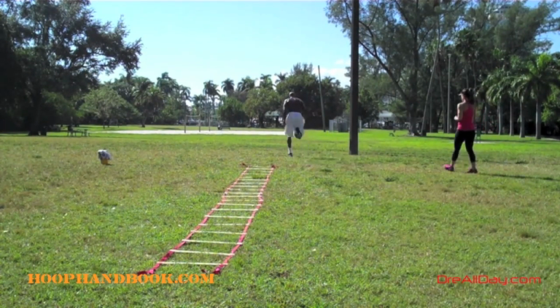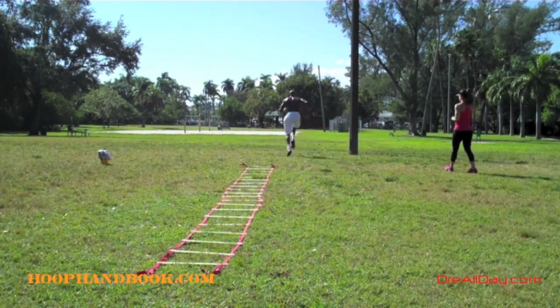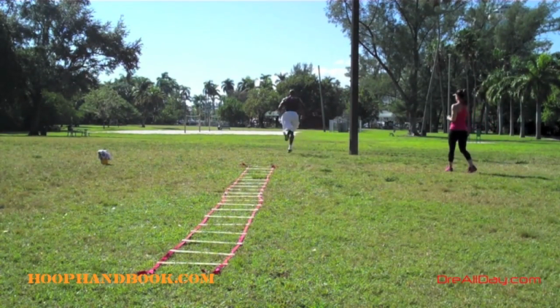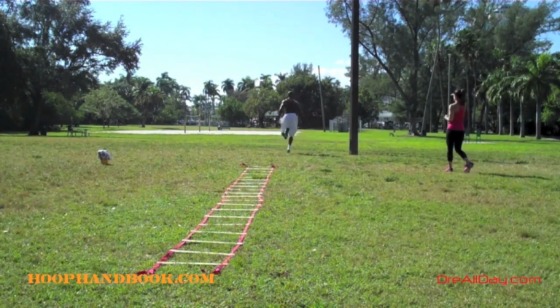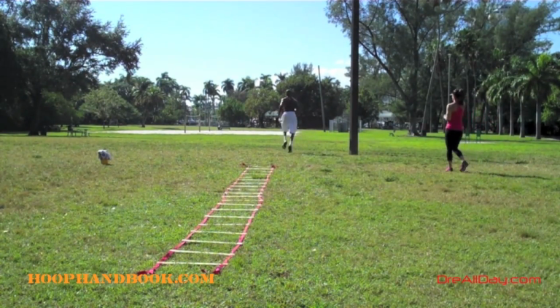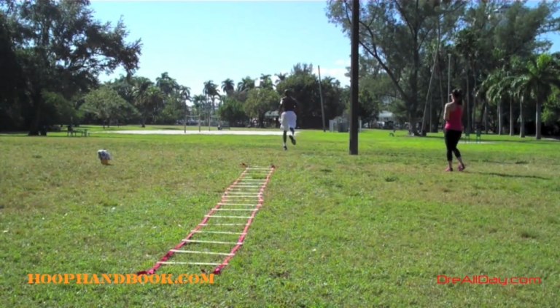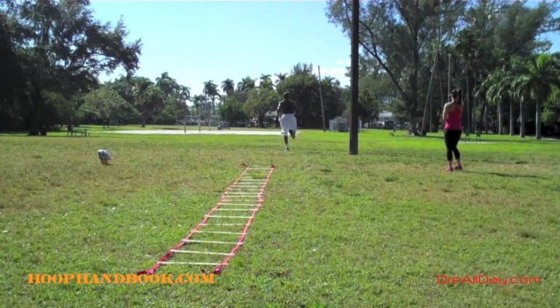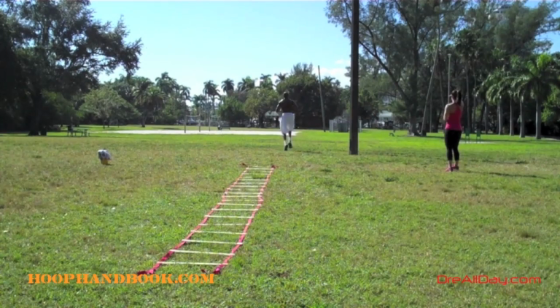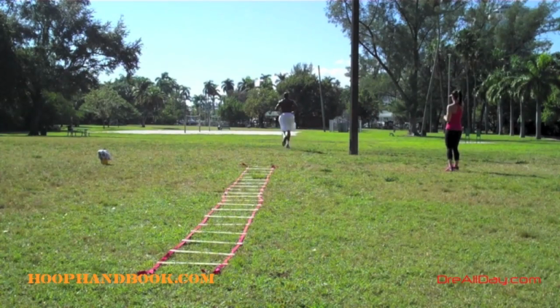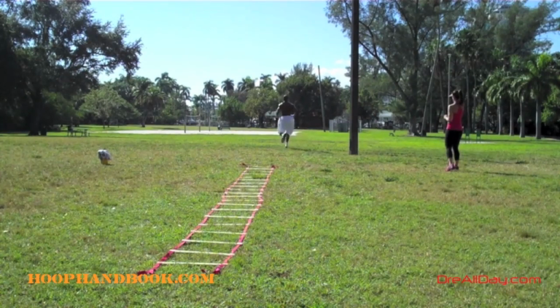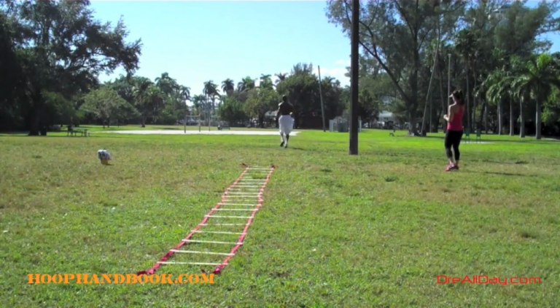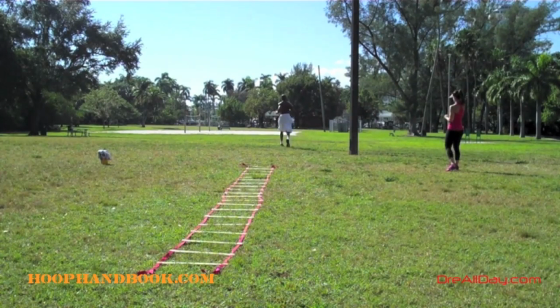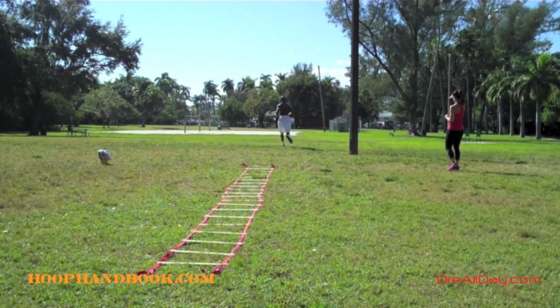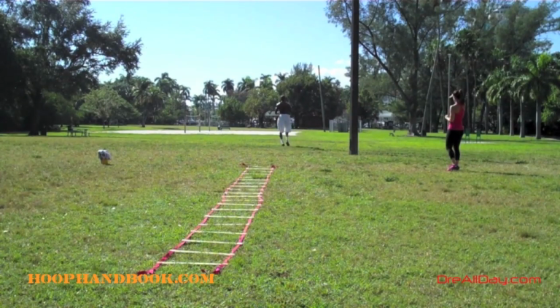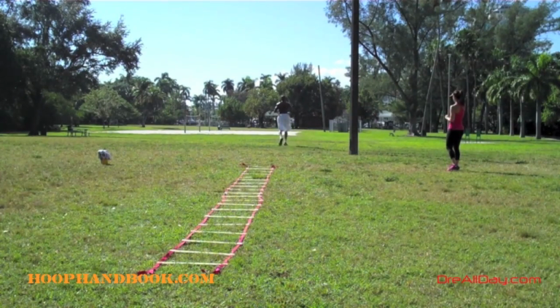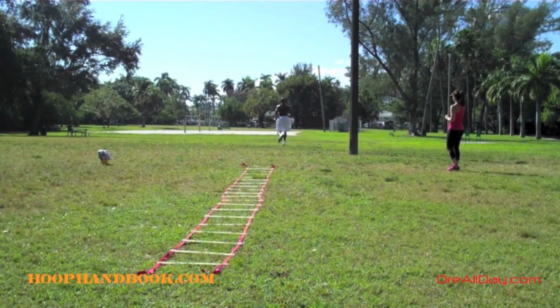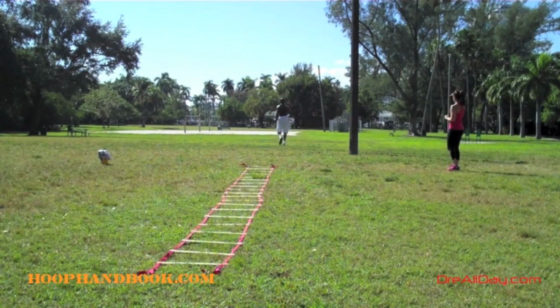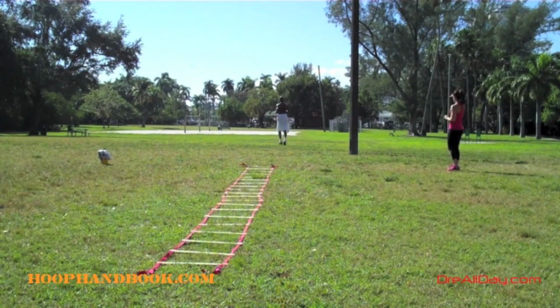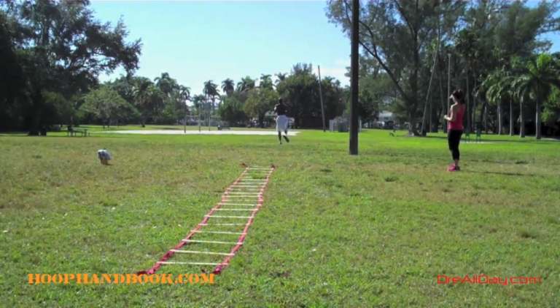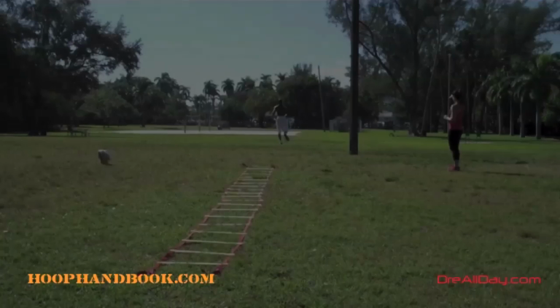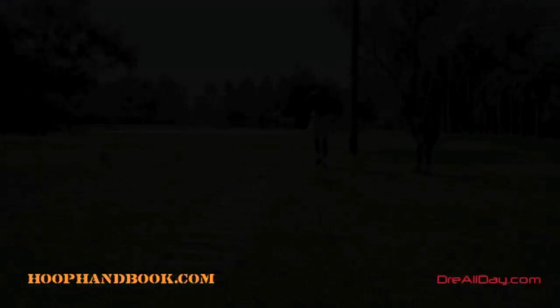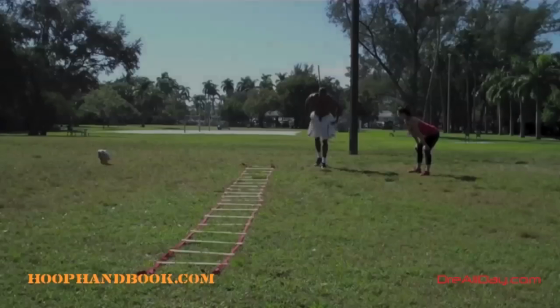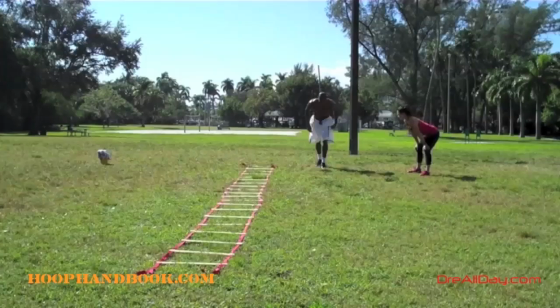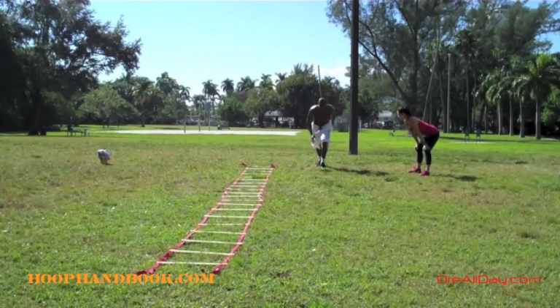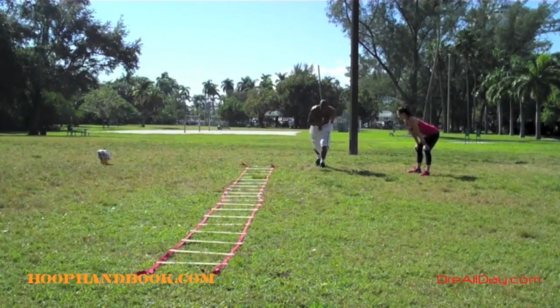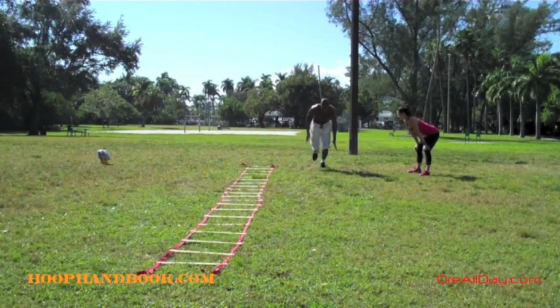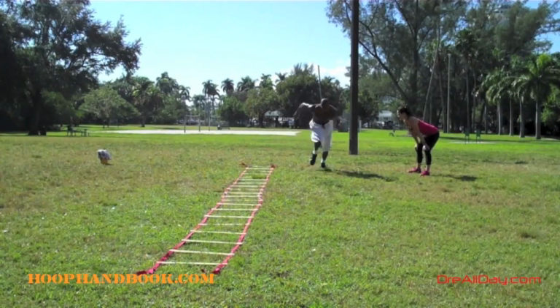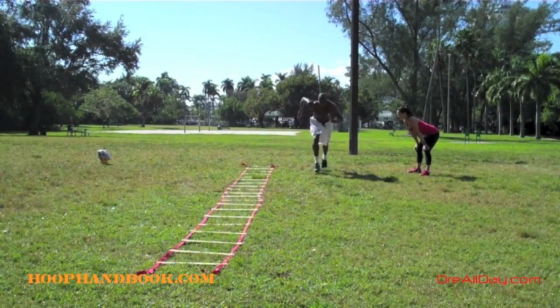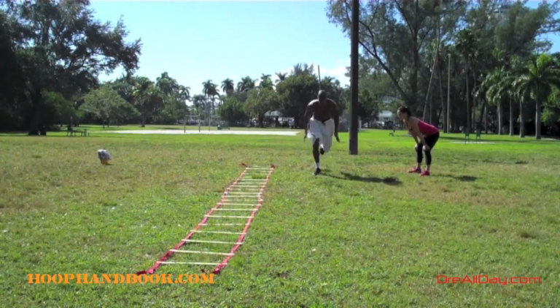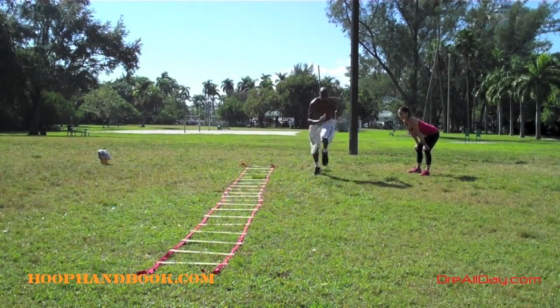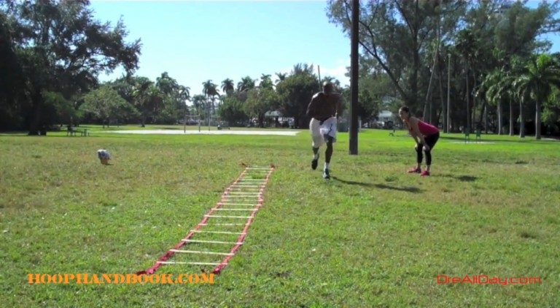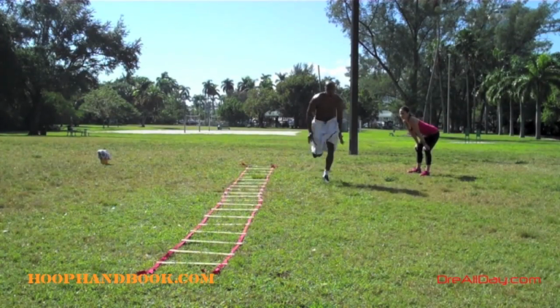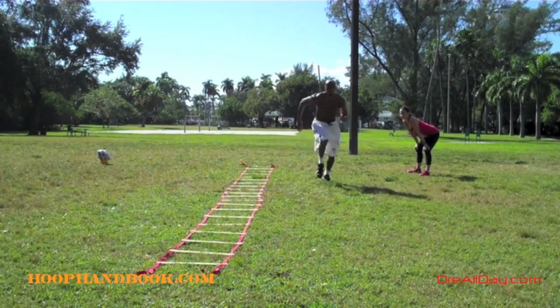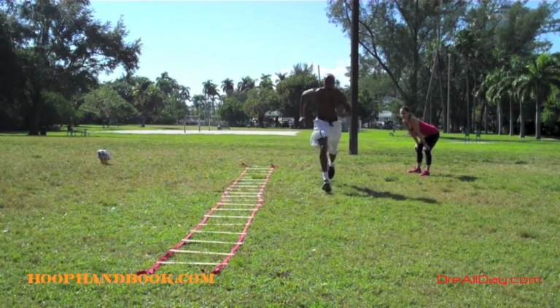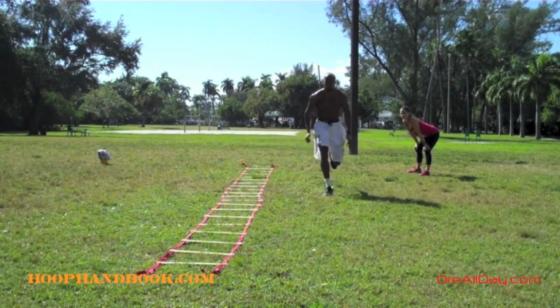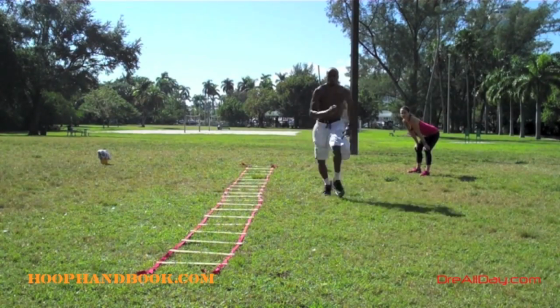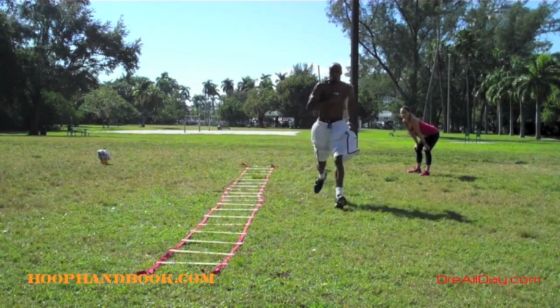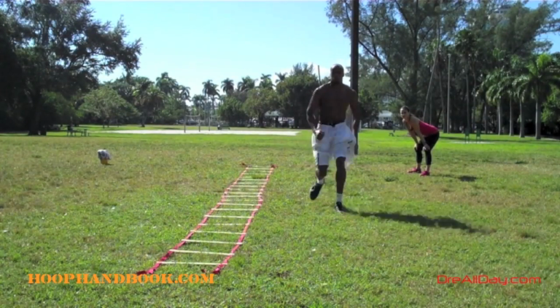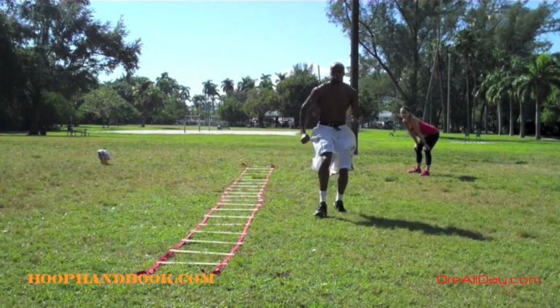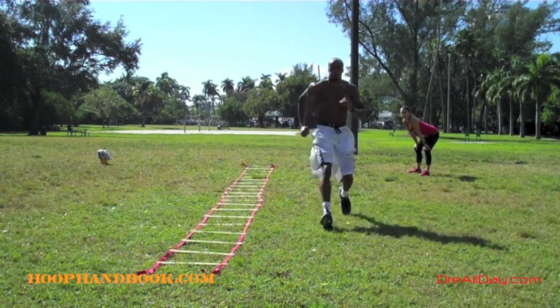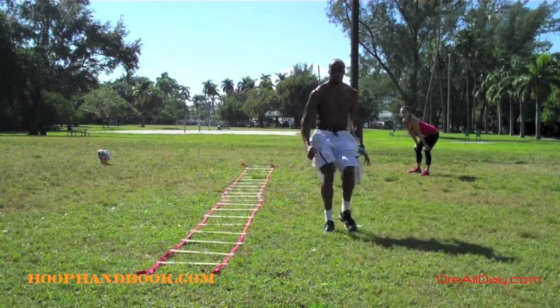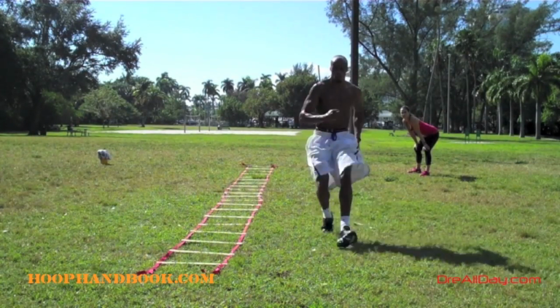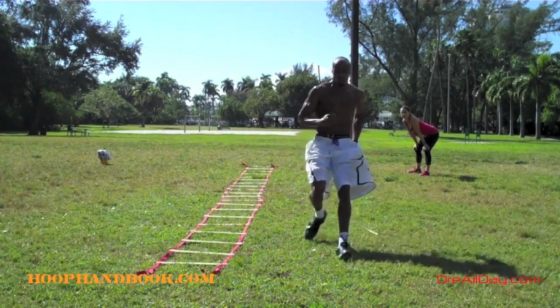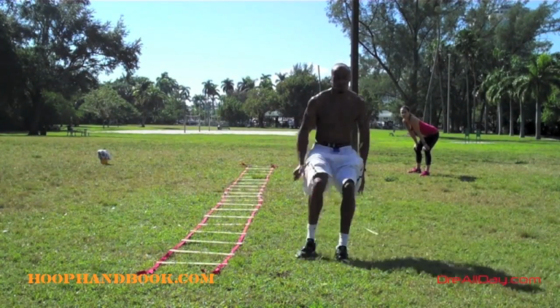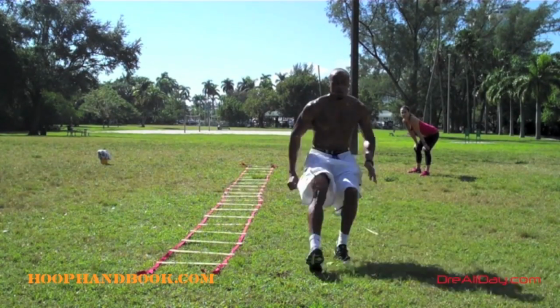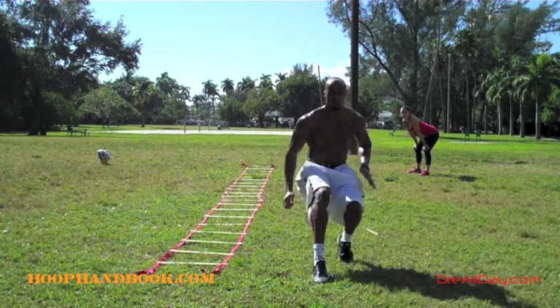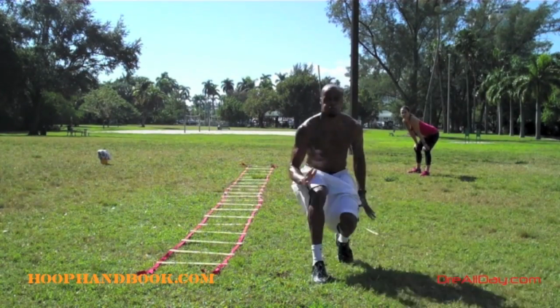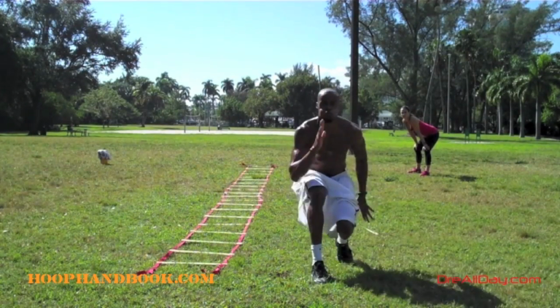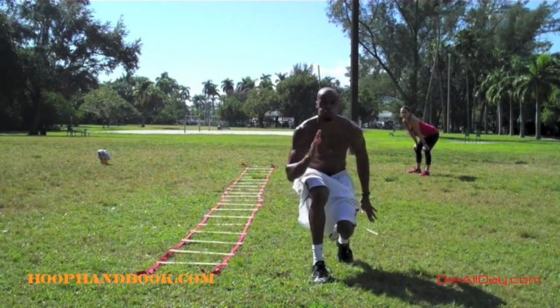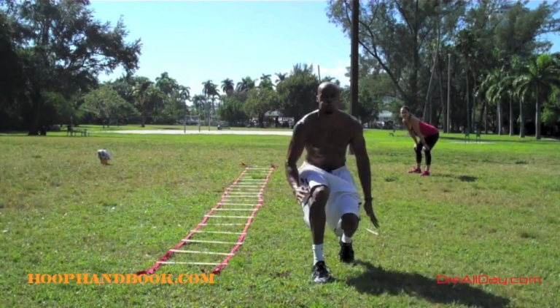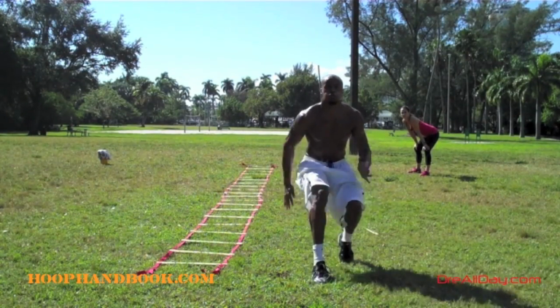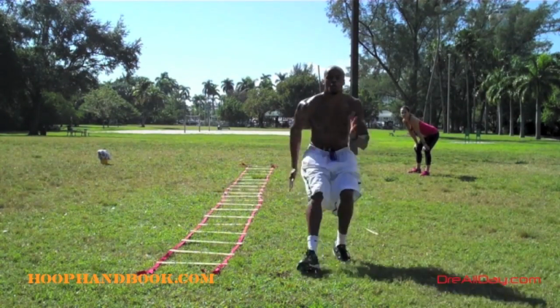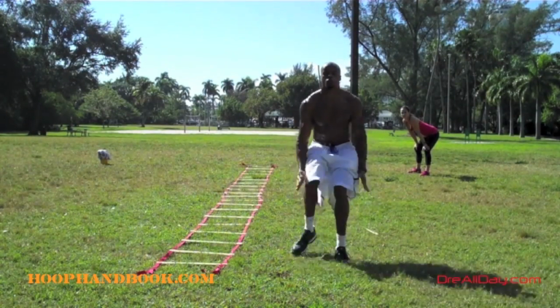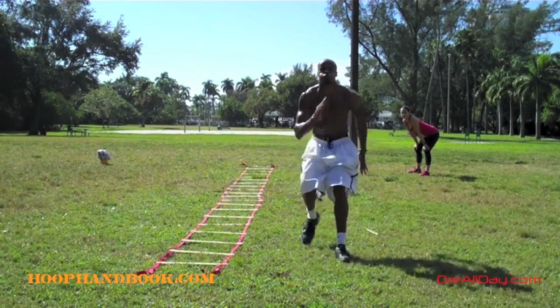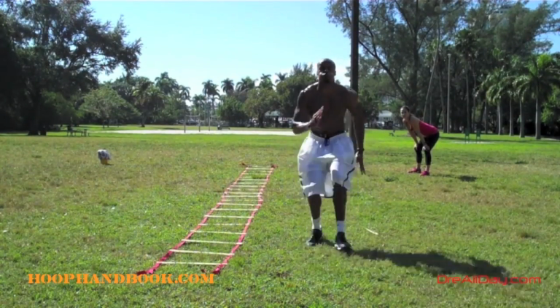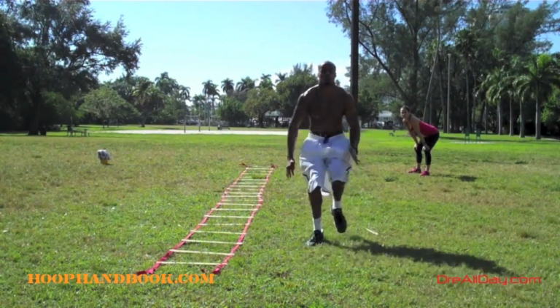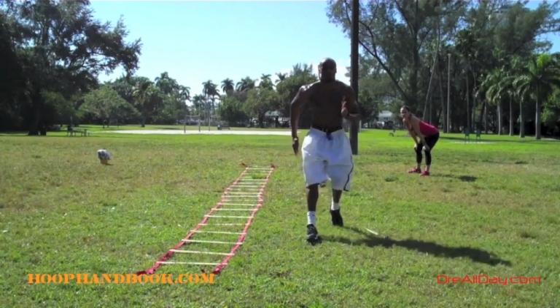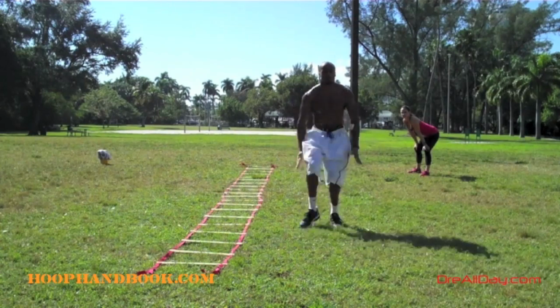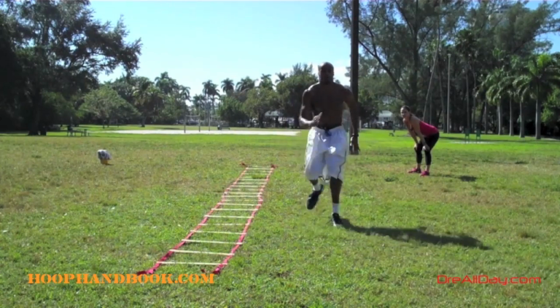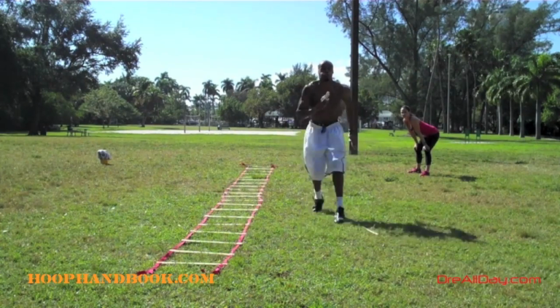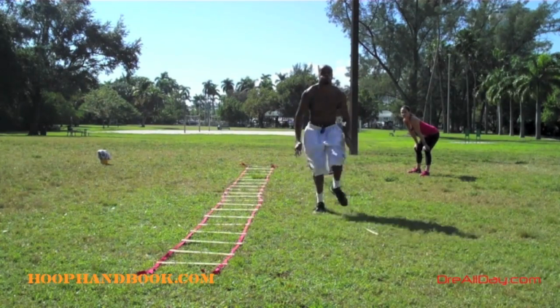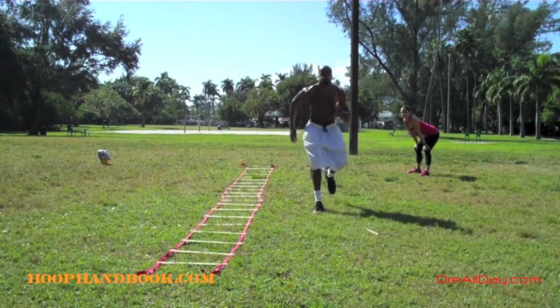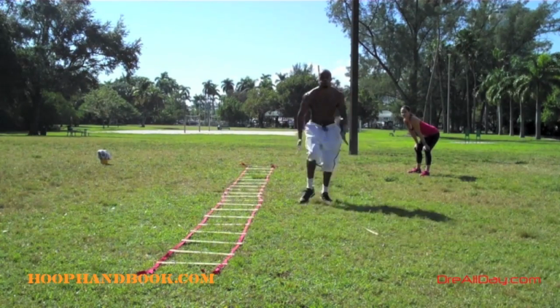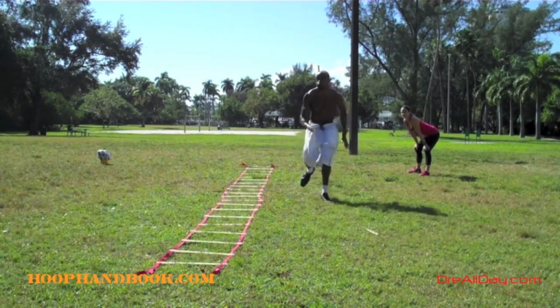This is simple basketball stuff, training for the running because in basketball you start, you stop, you got to change direction and all that.